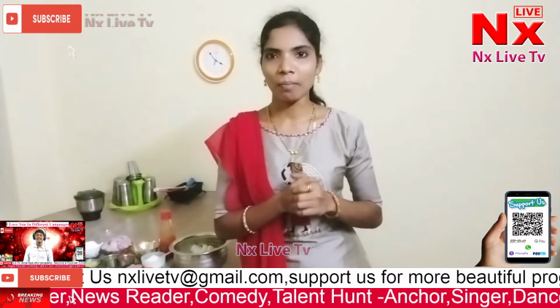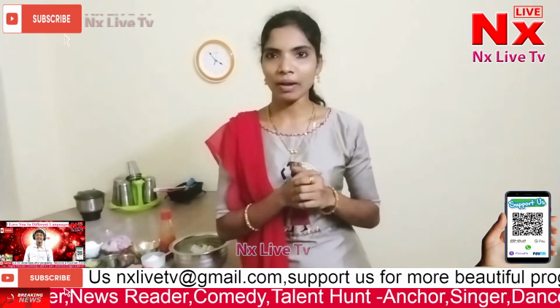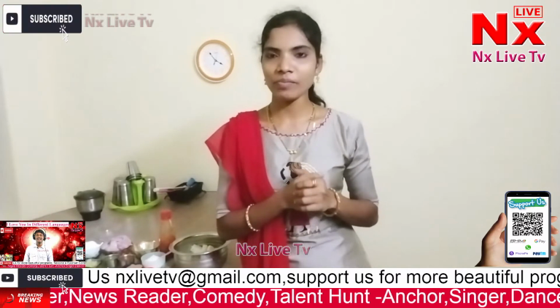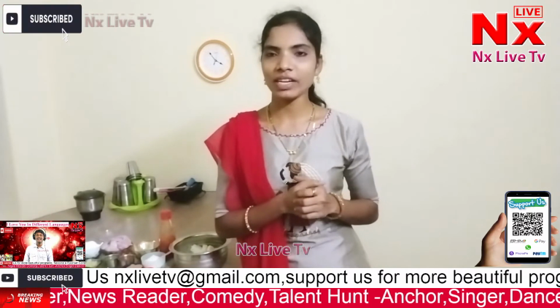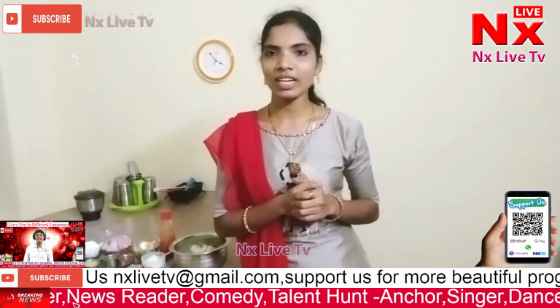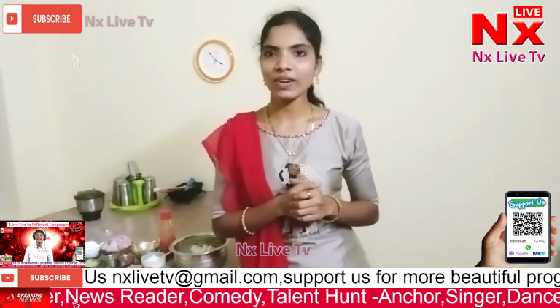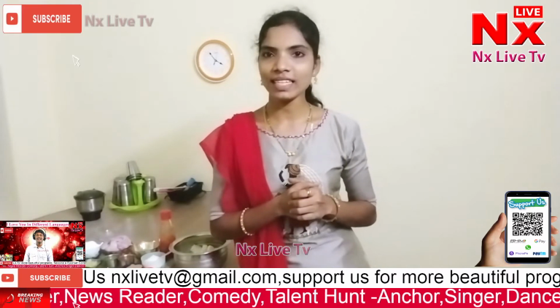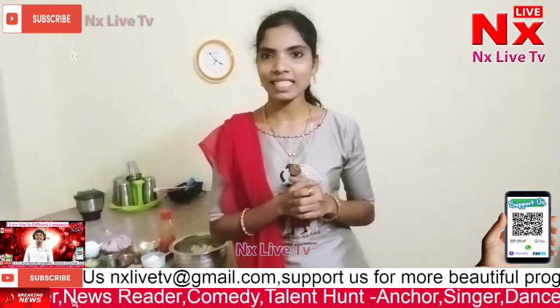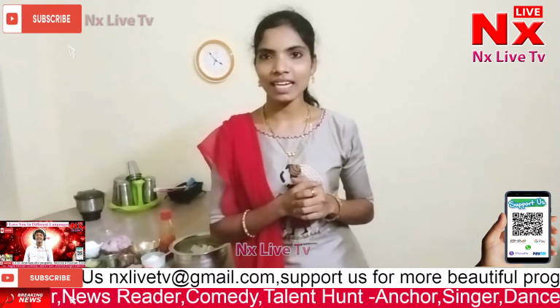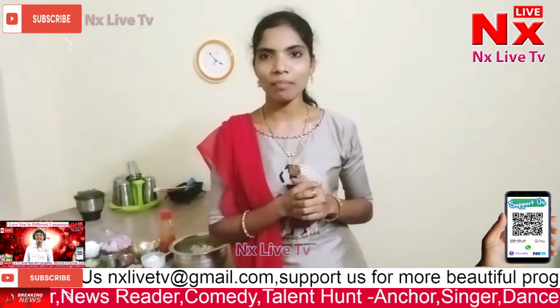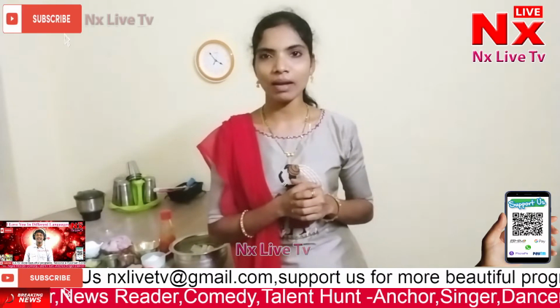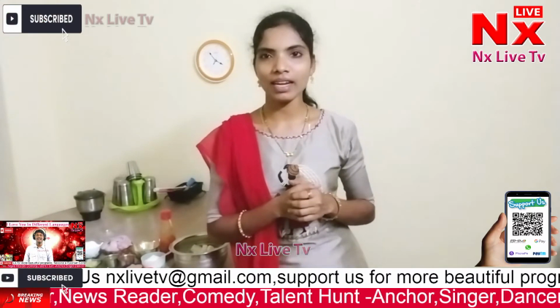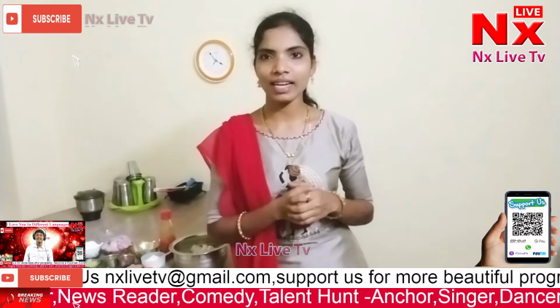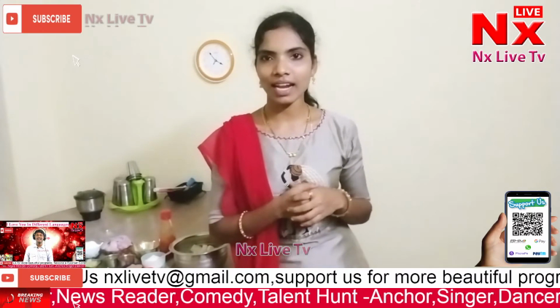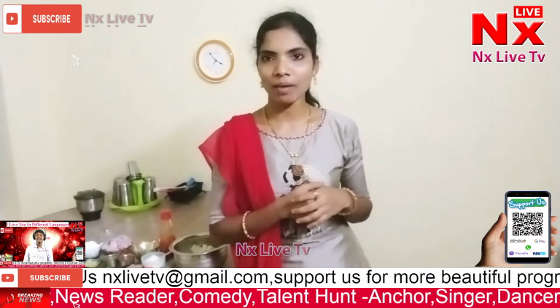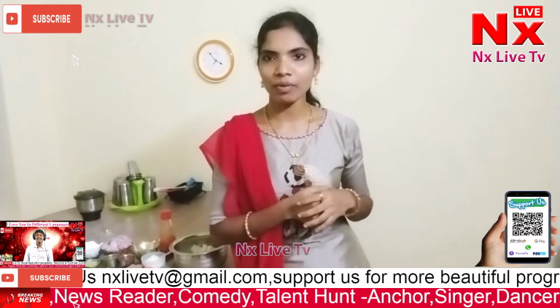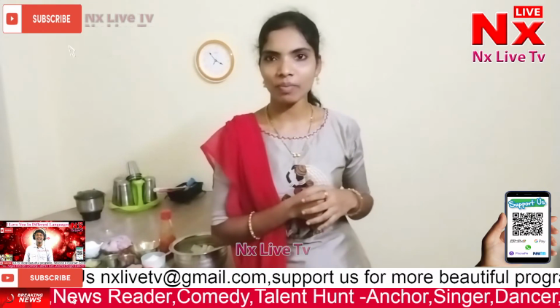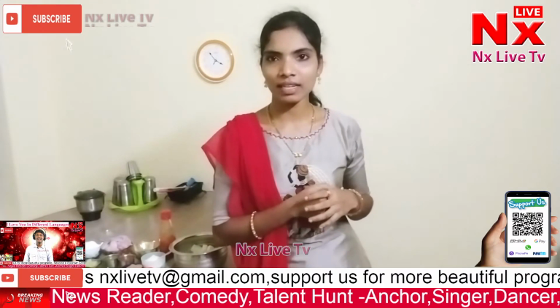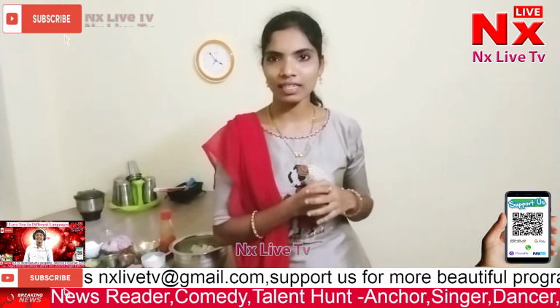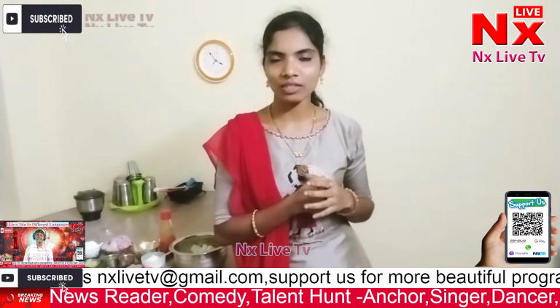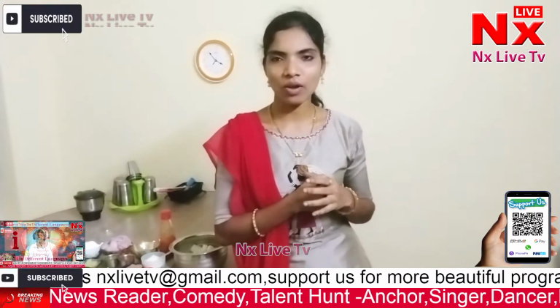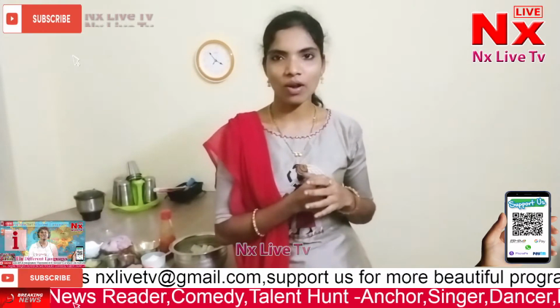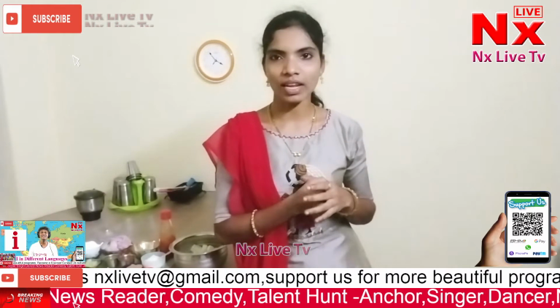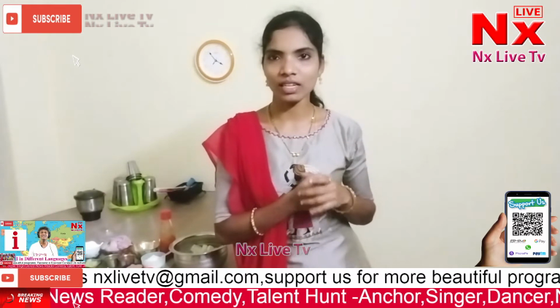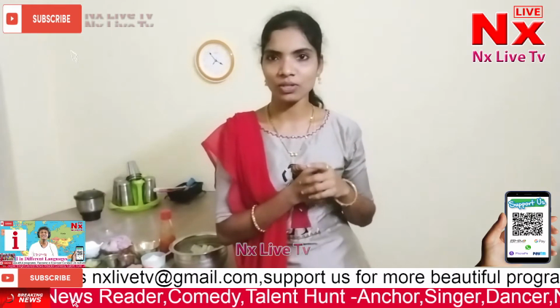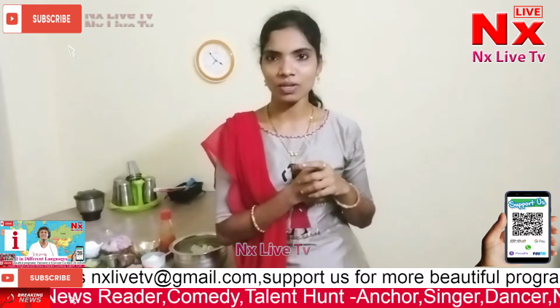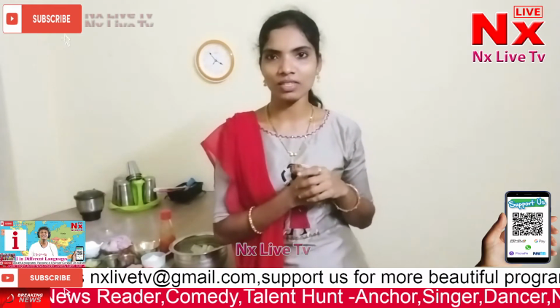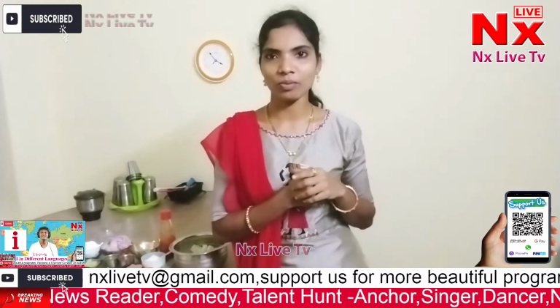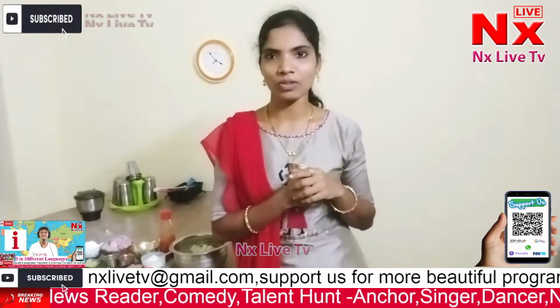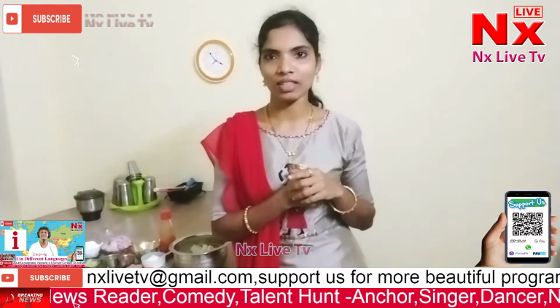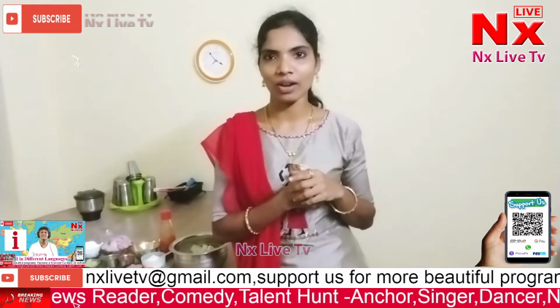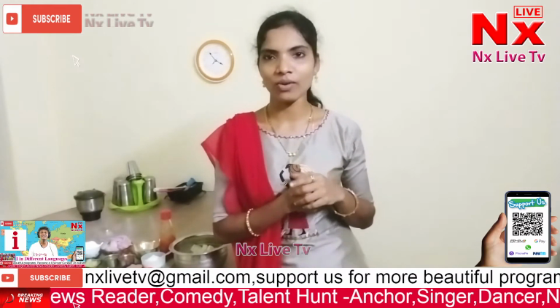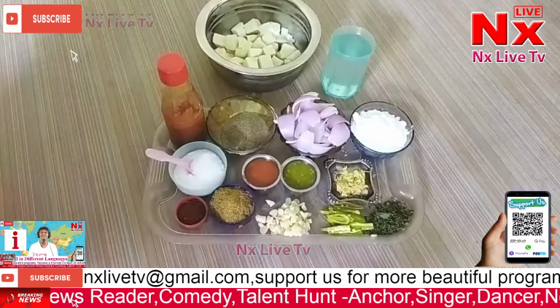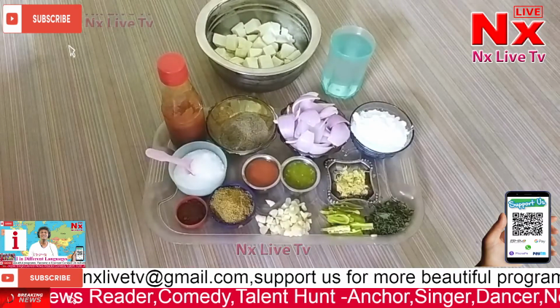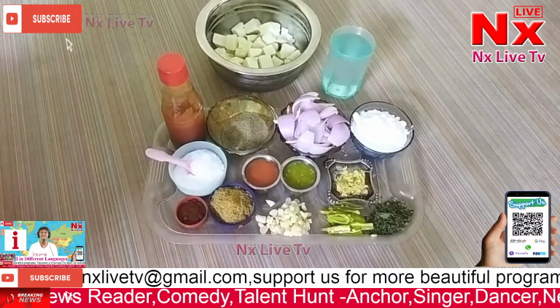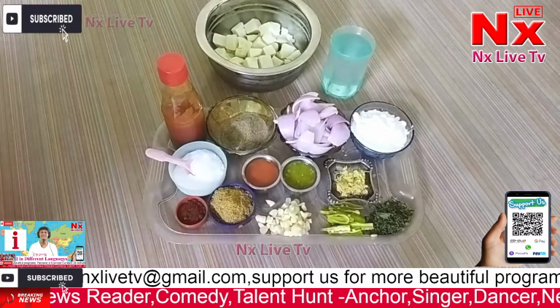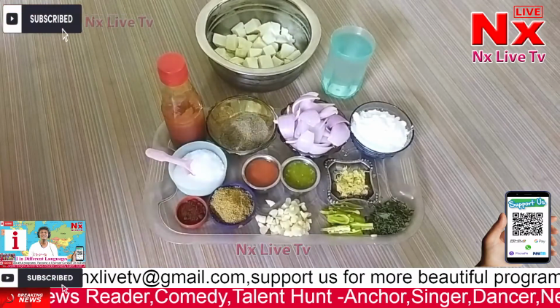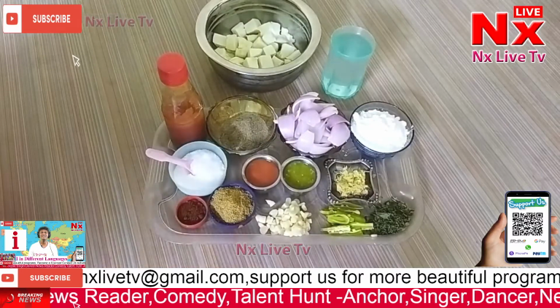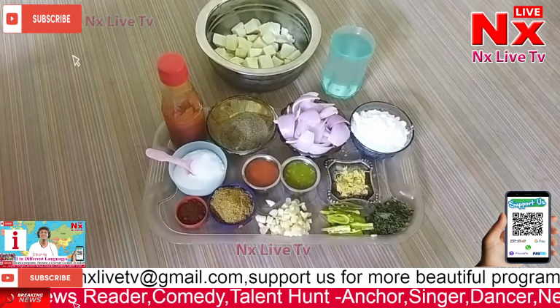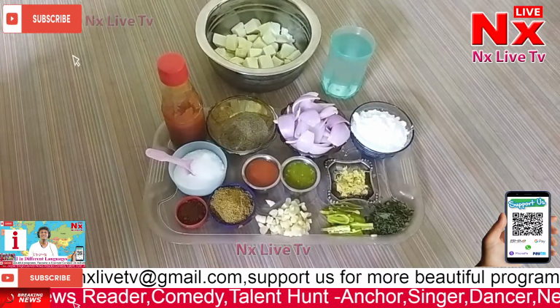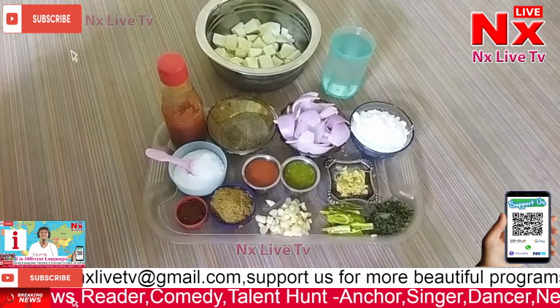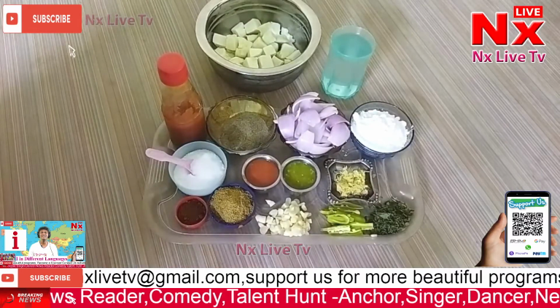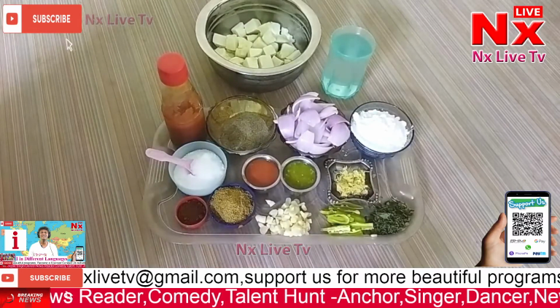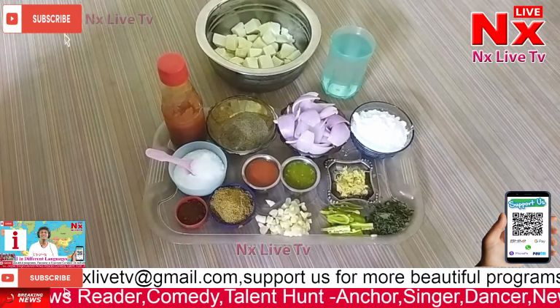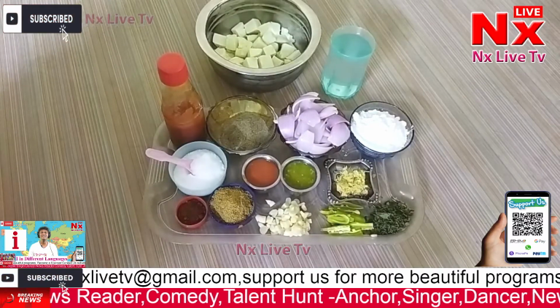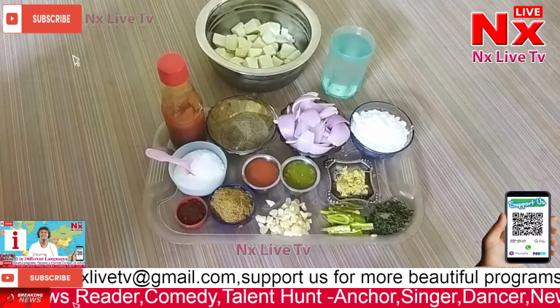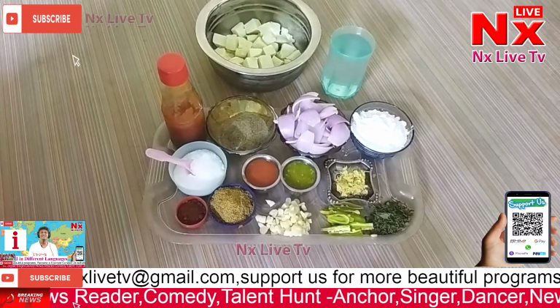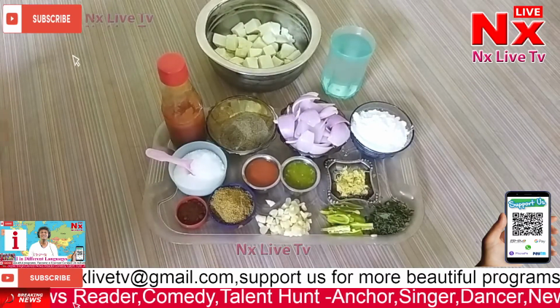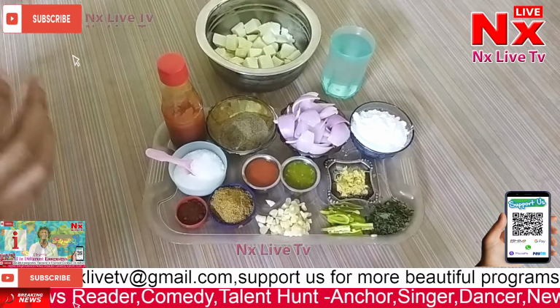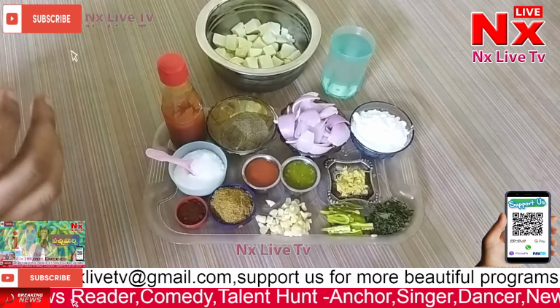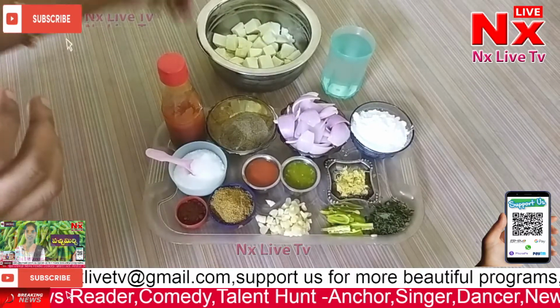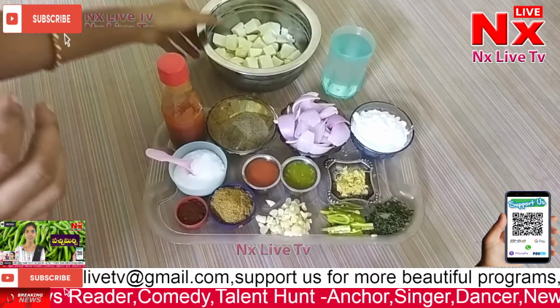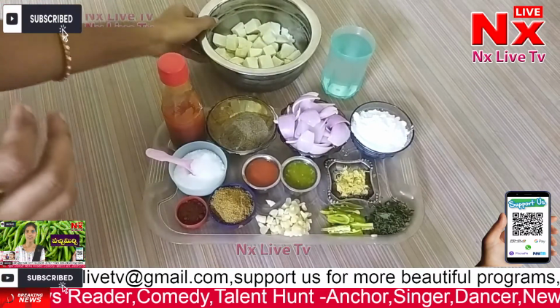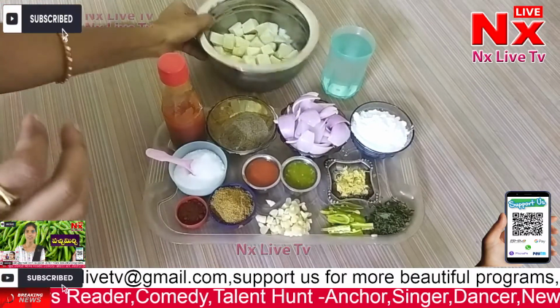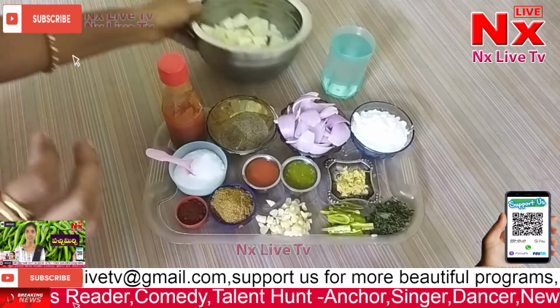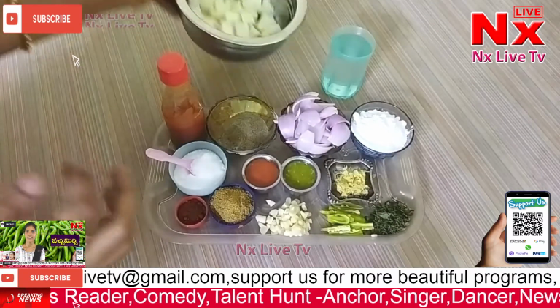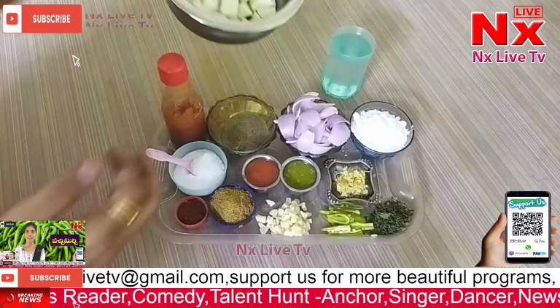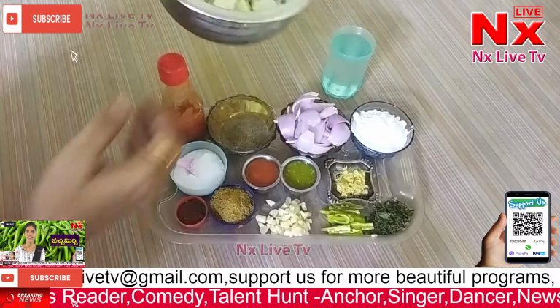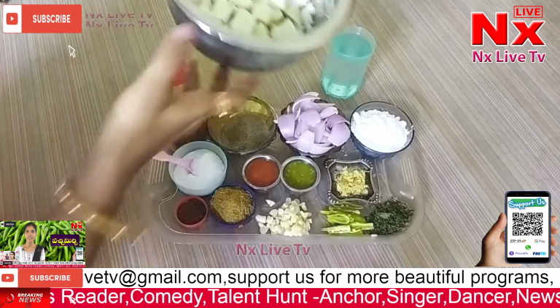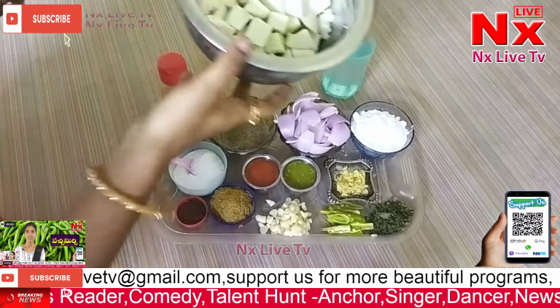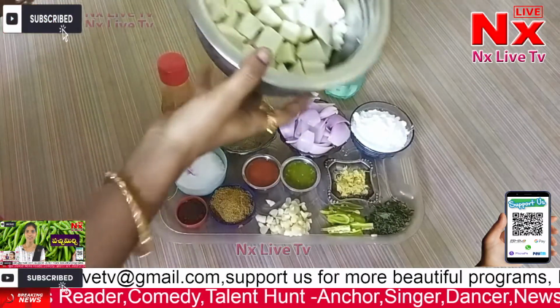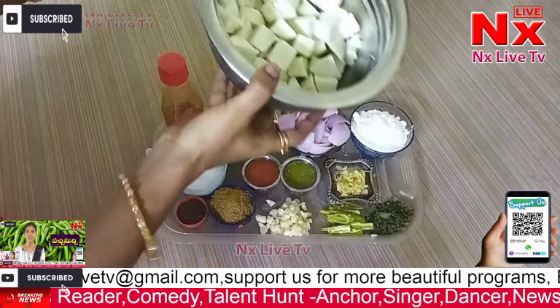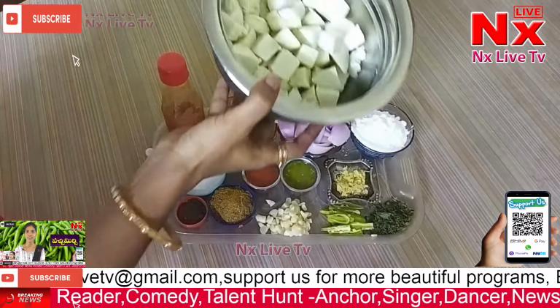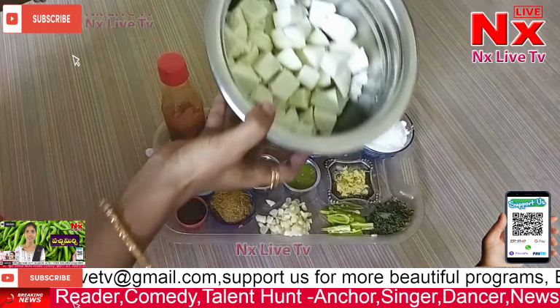I'm going to prepare chili paneer. For chili paneer, the paneer is made in cubes.